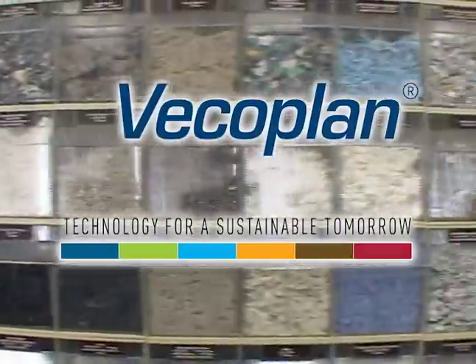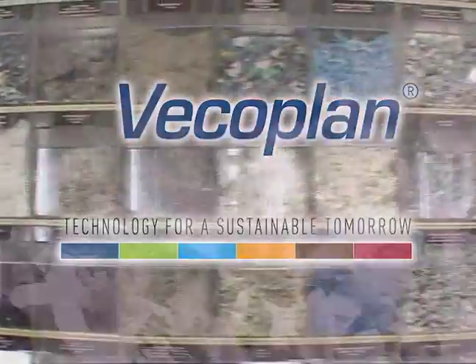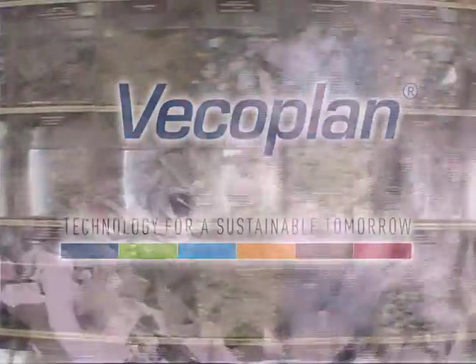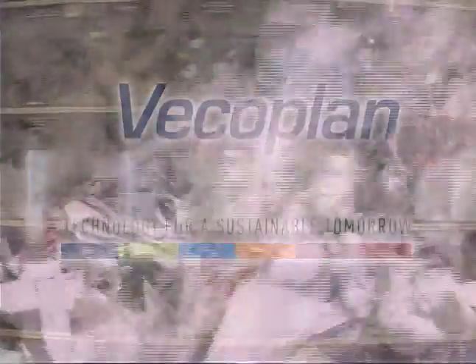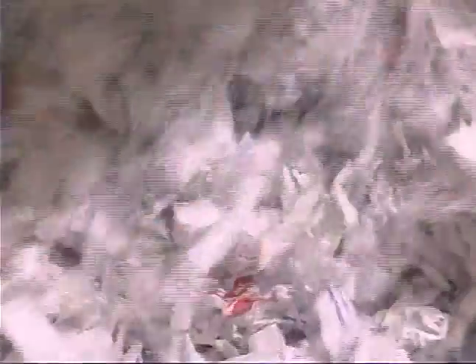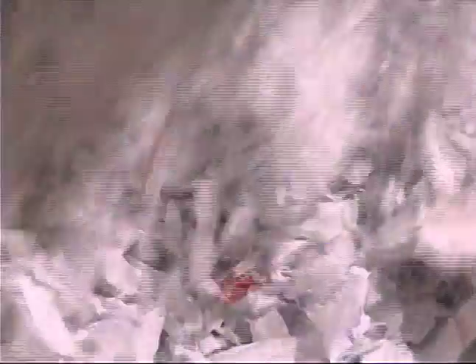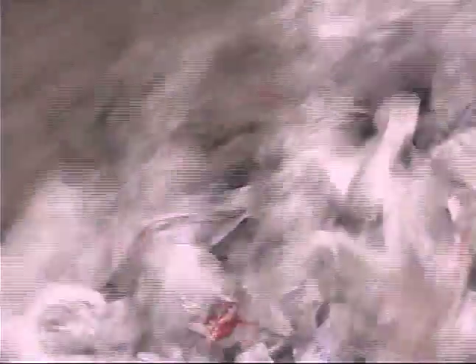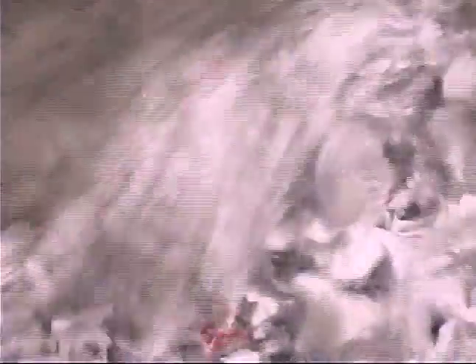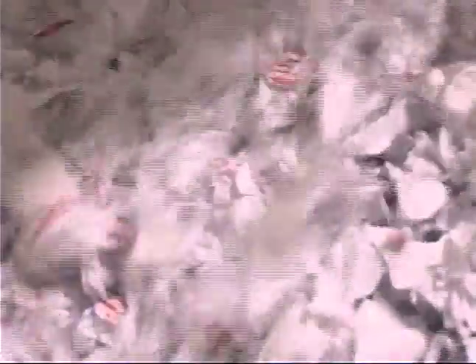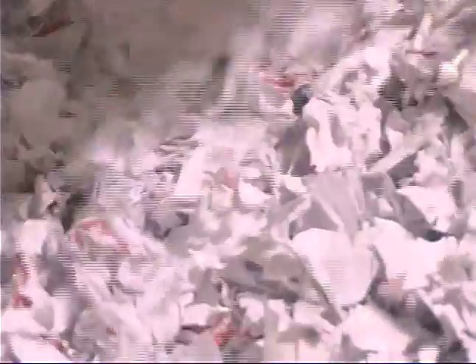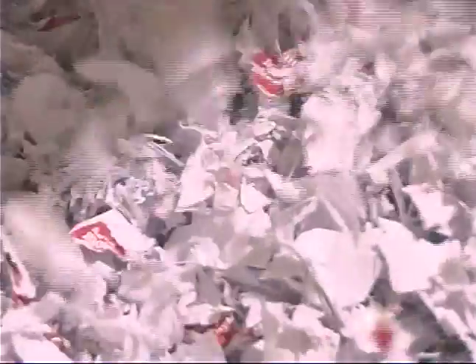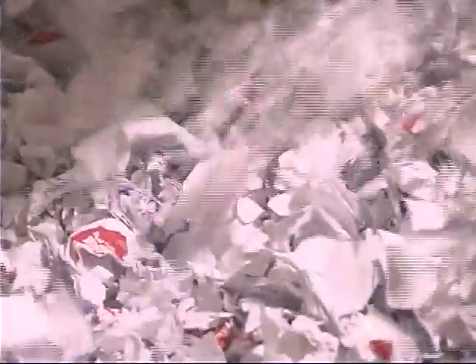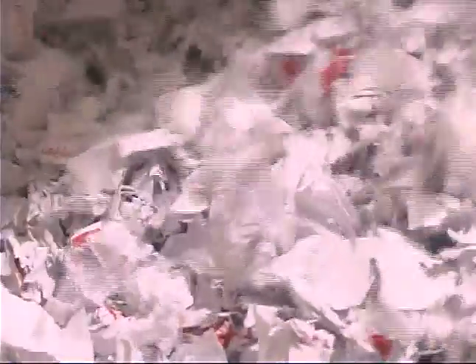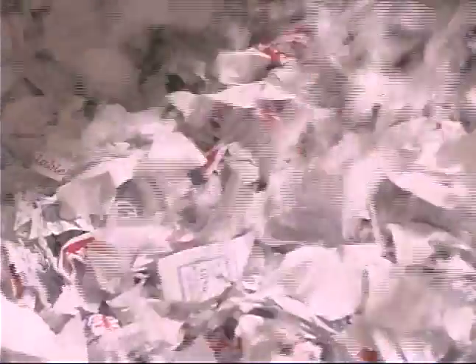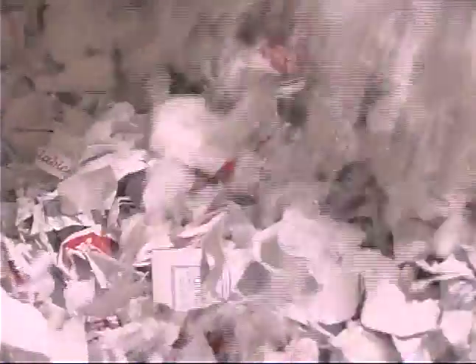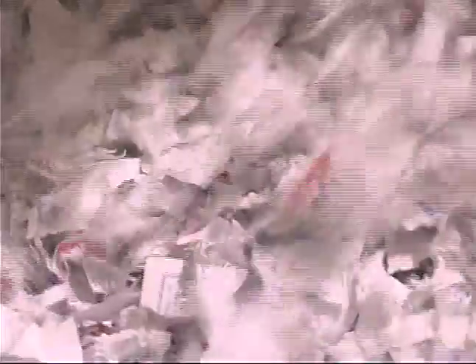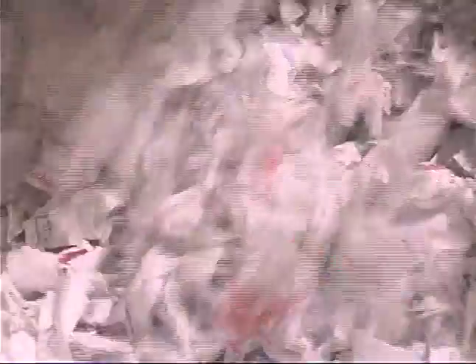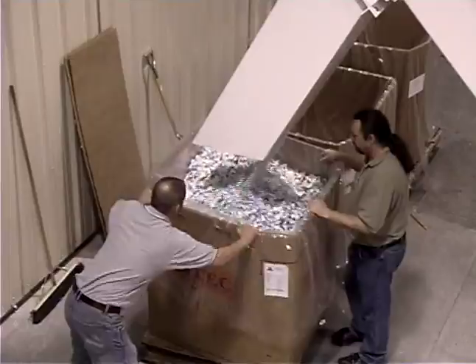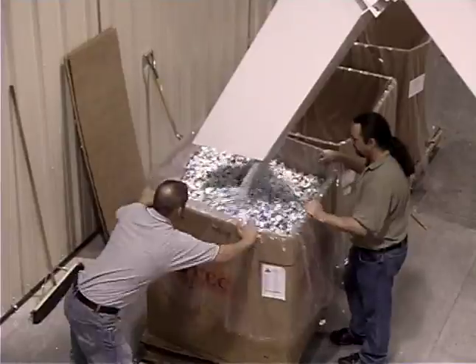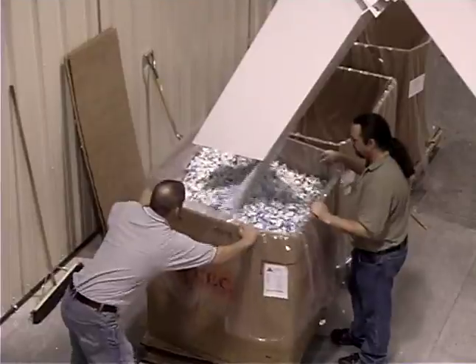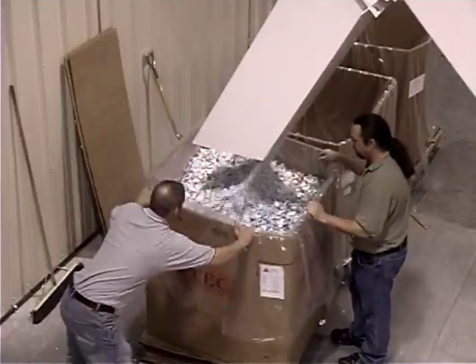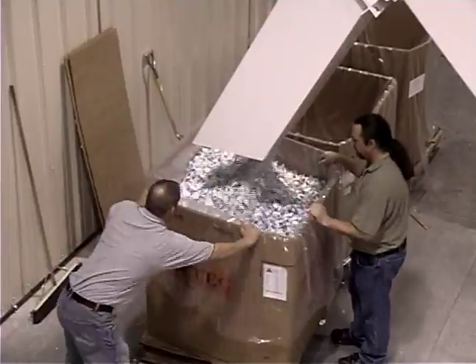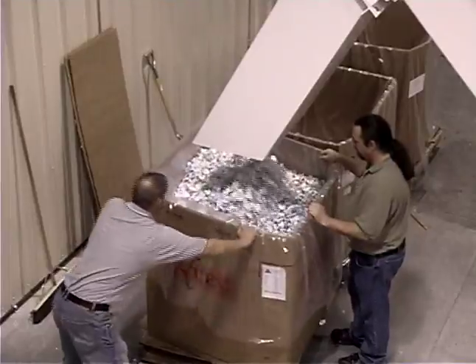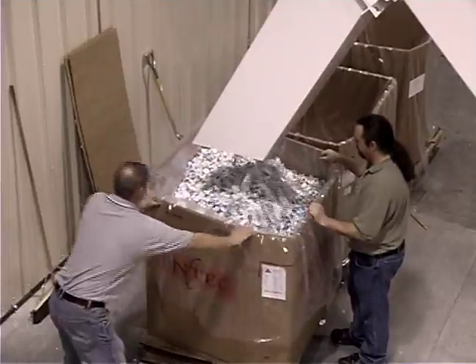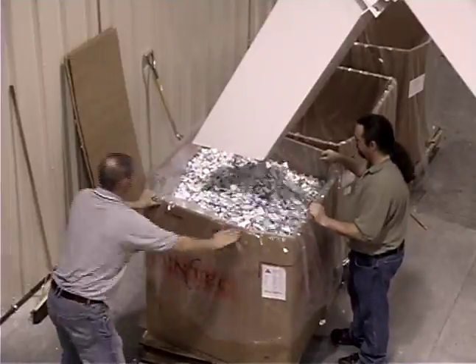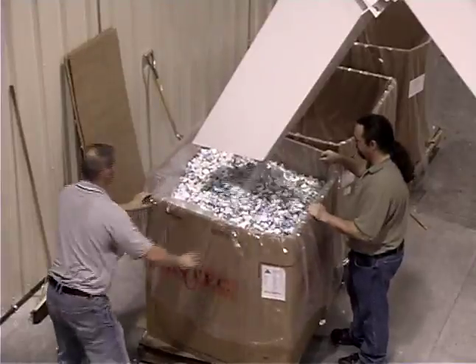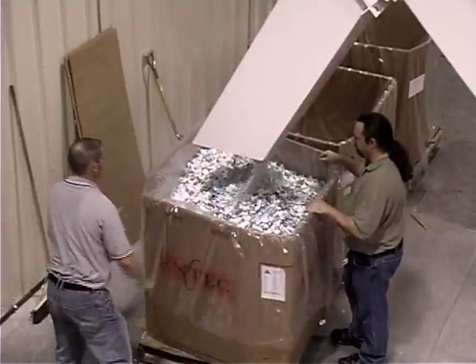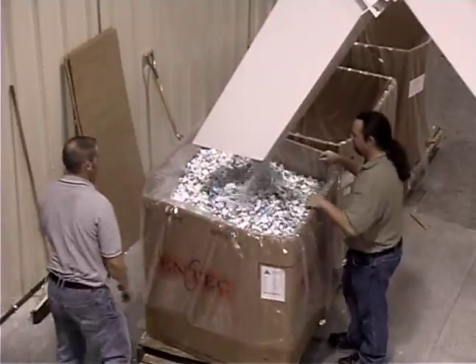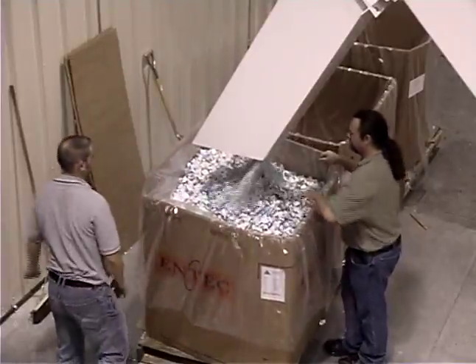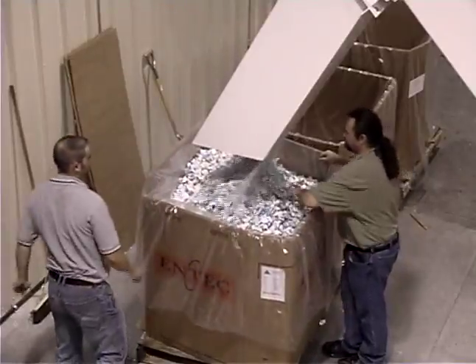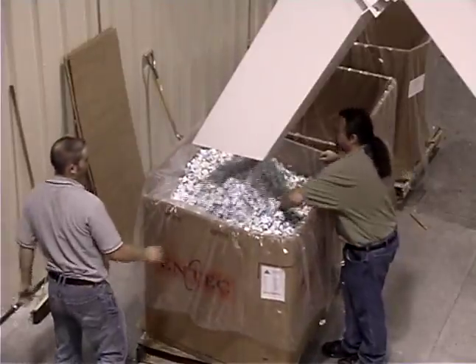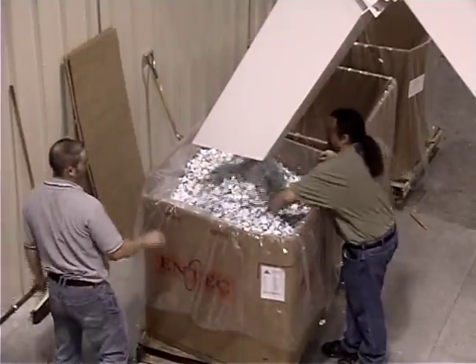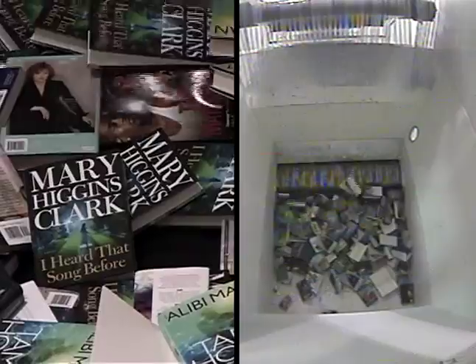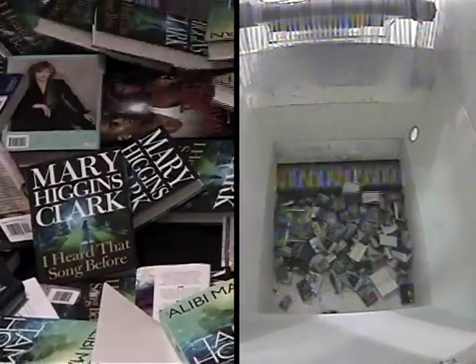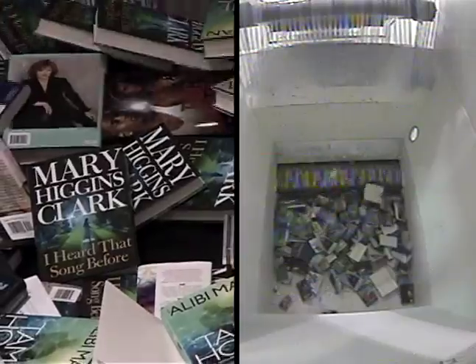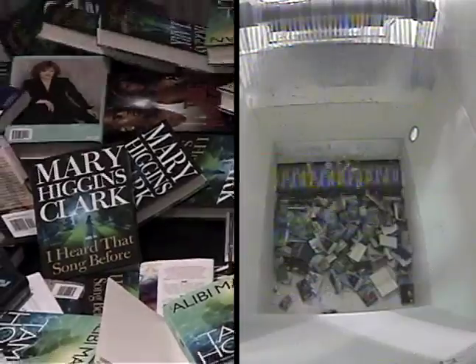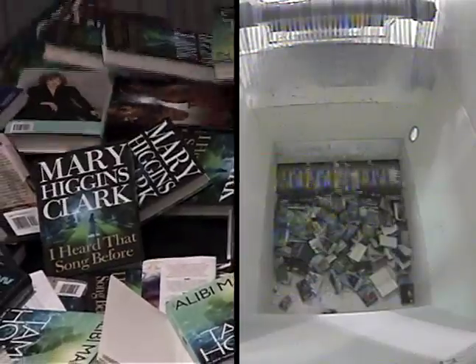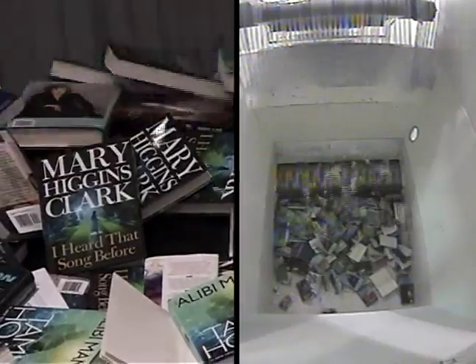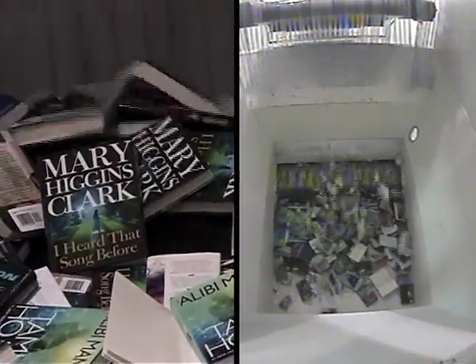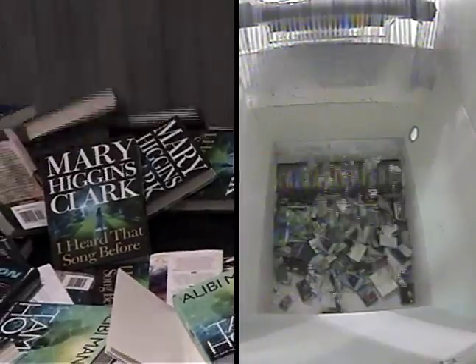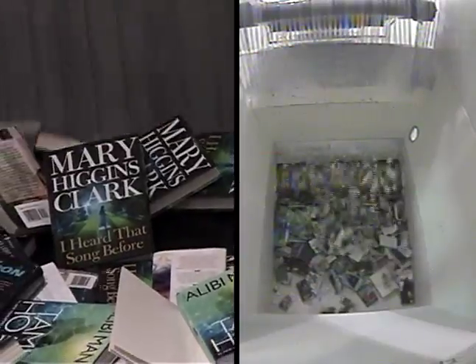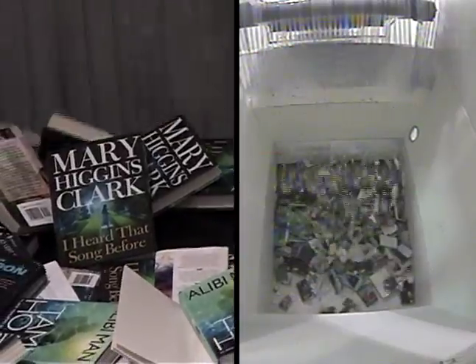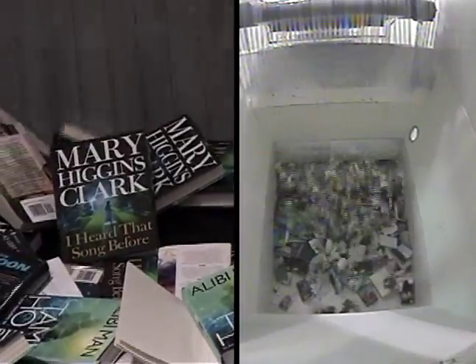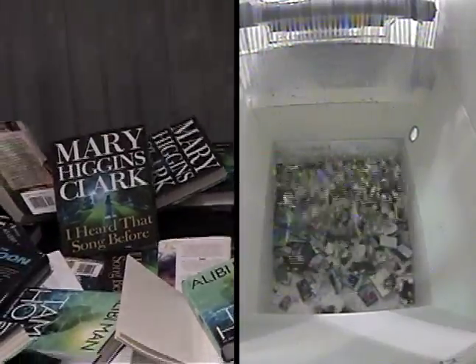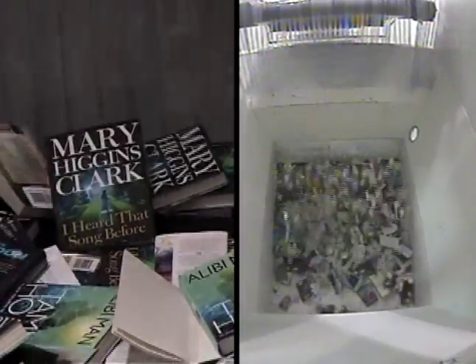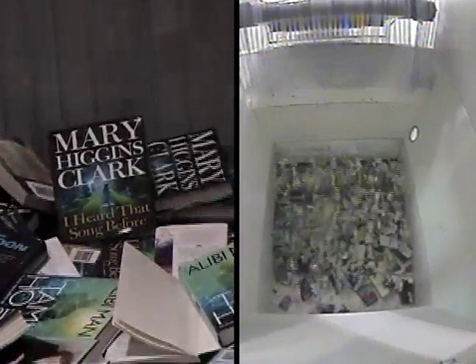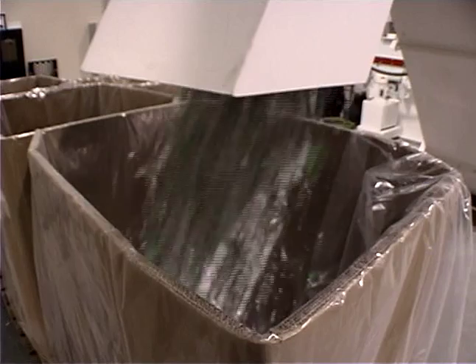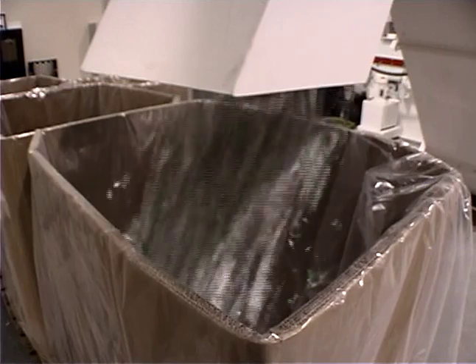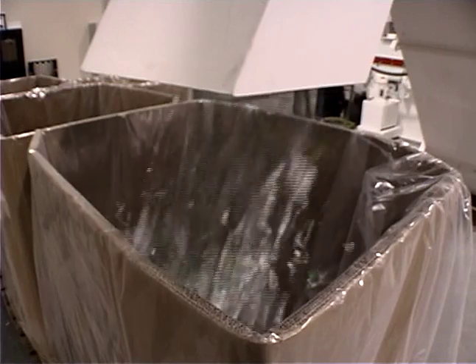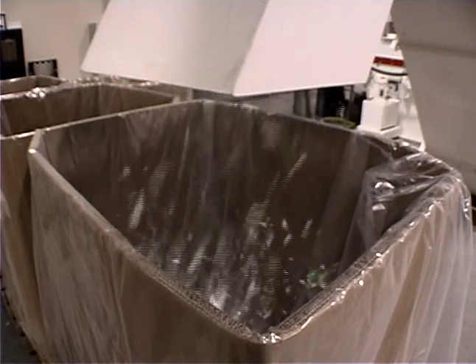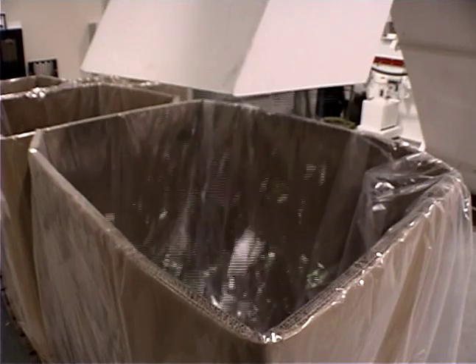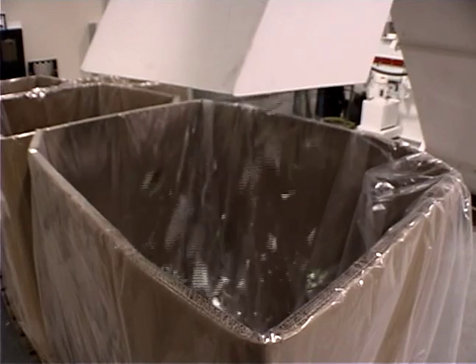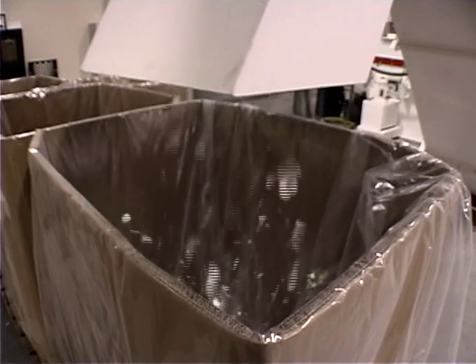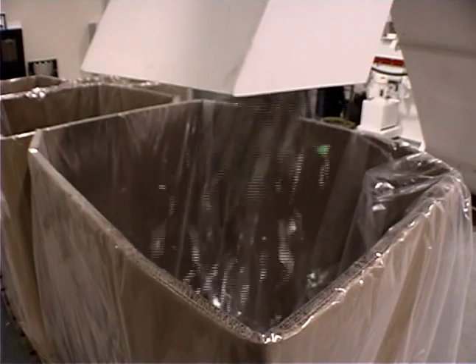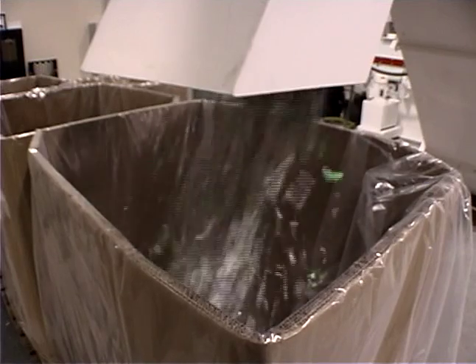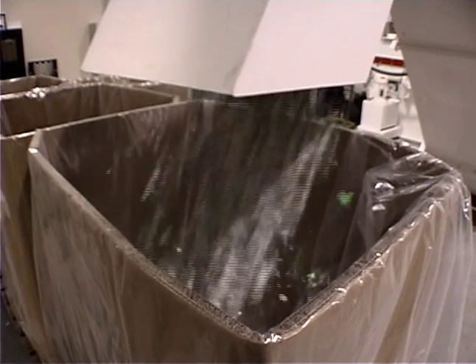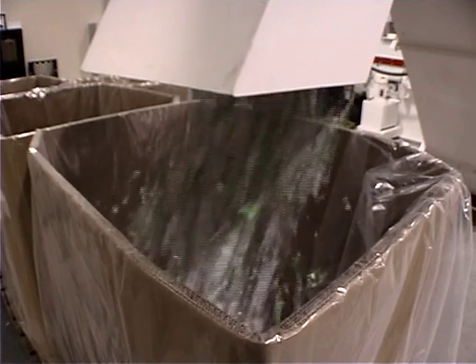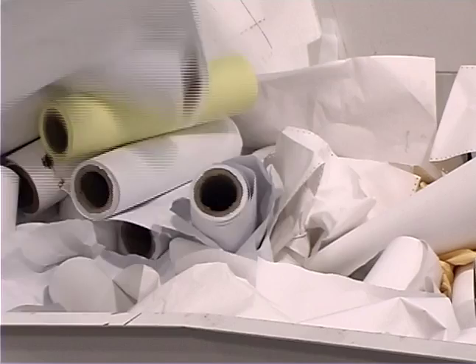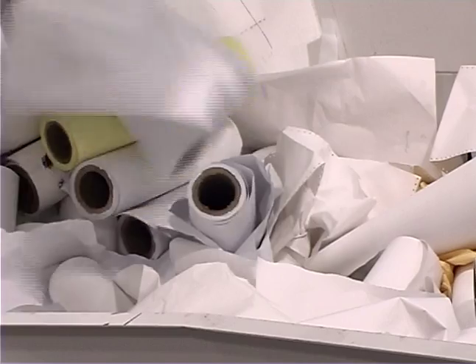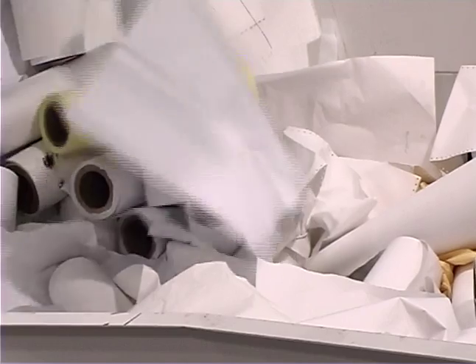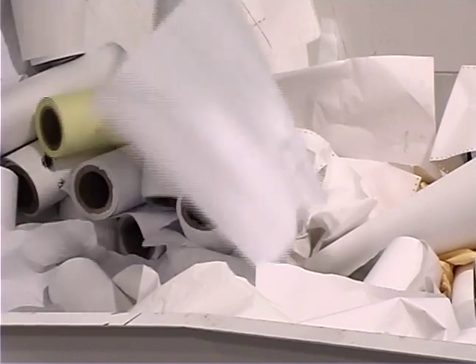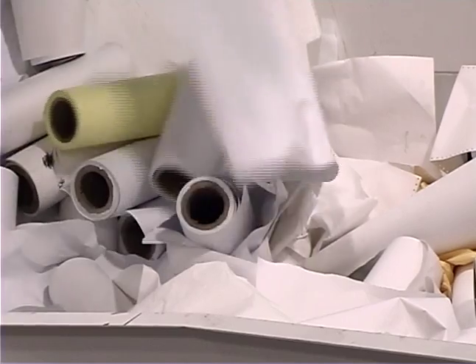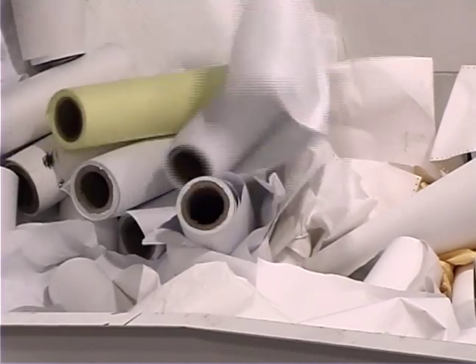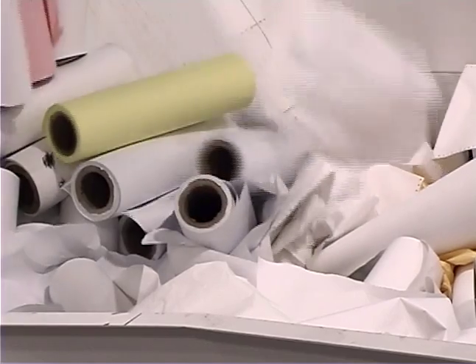Document destruction, sheet waste, signature waste, web waste, roll waste.